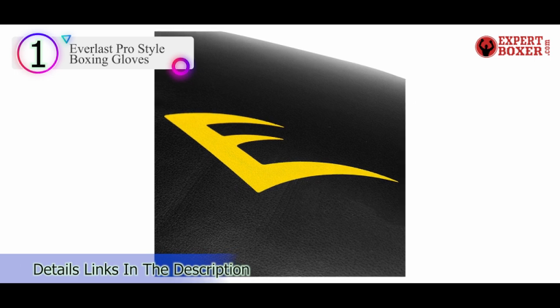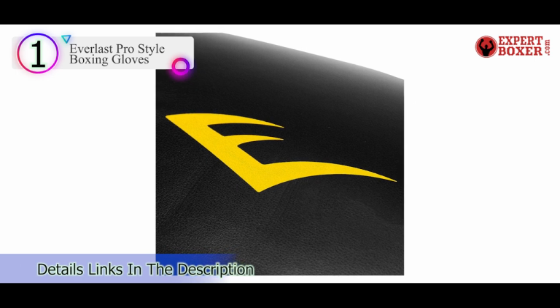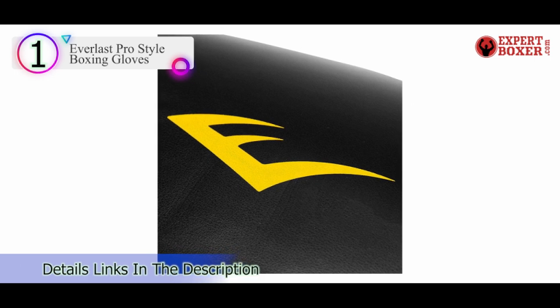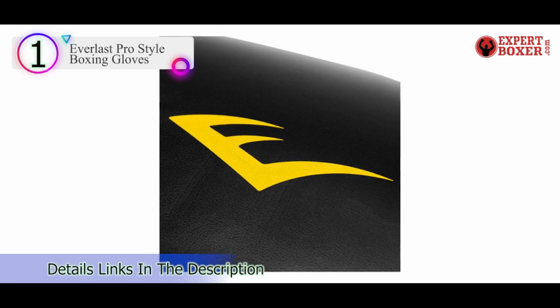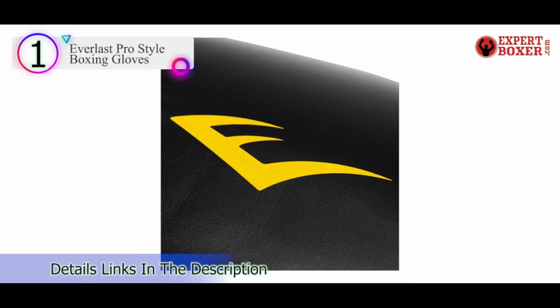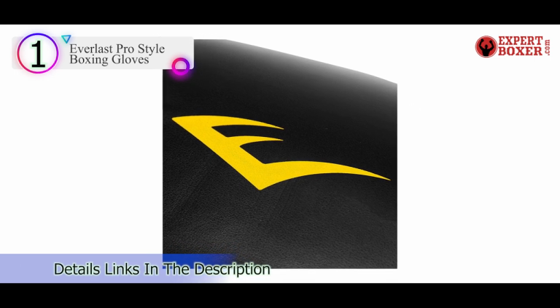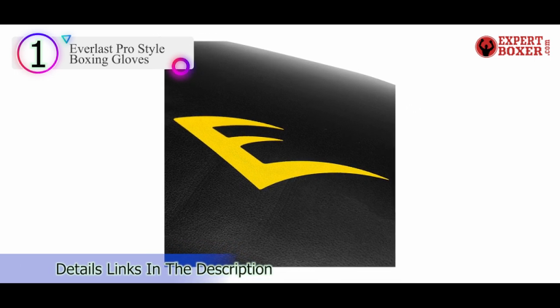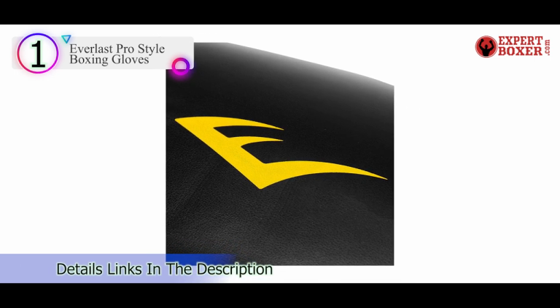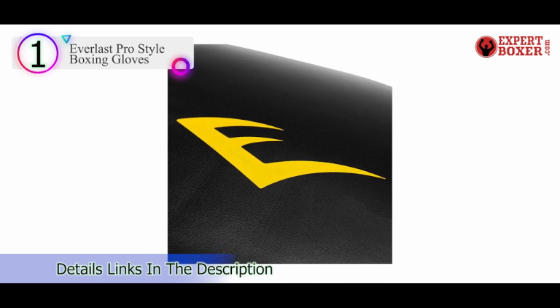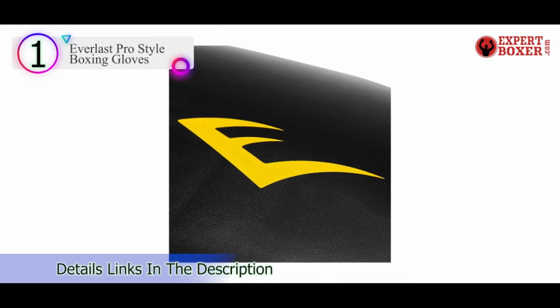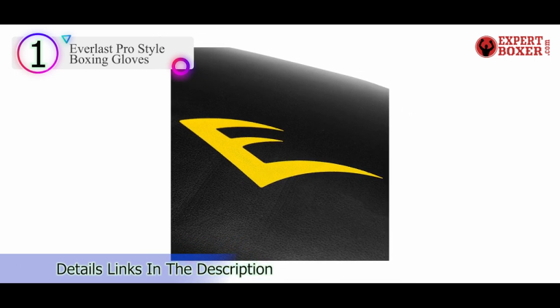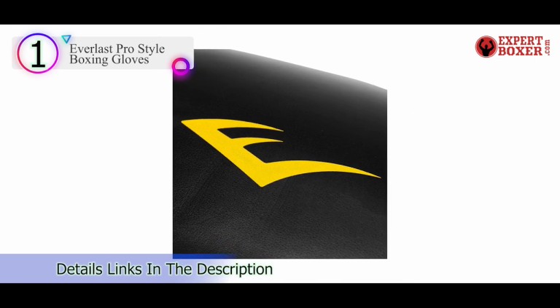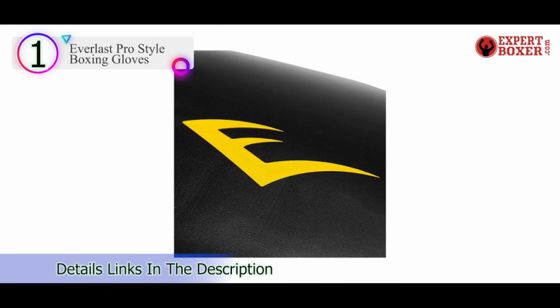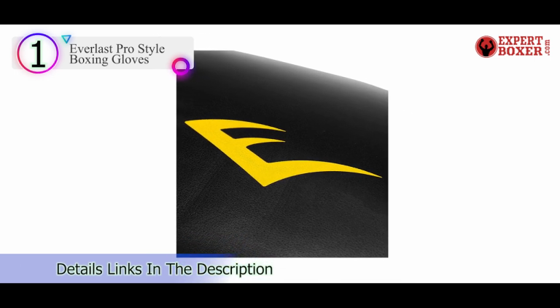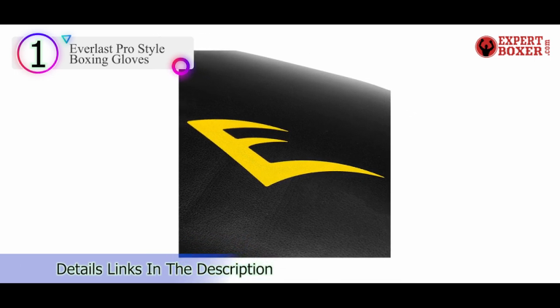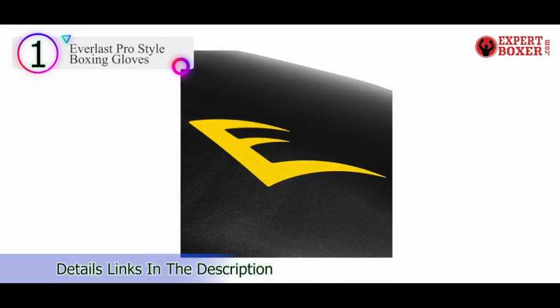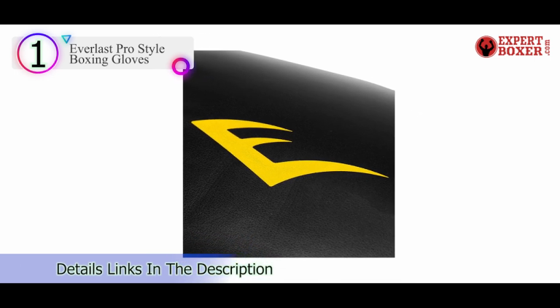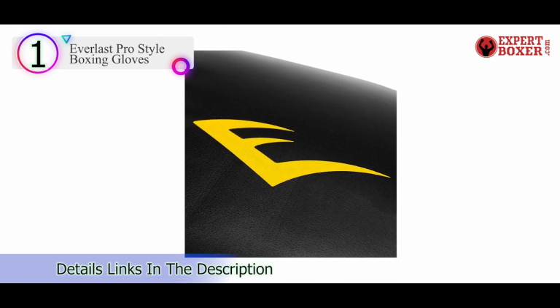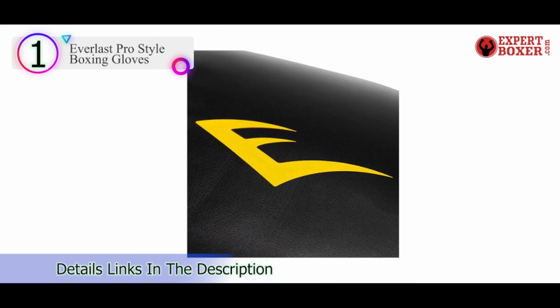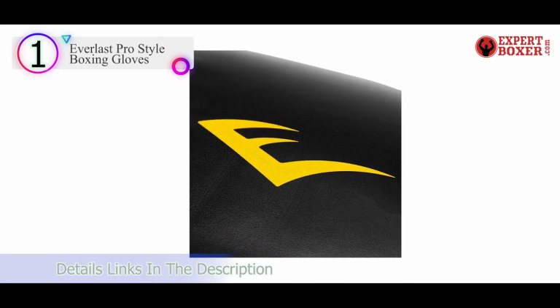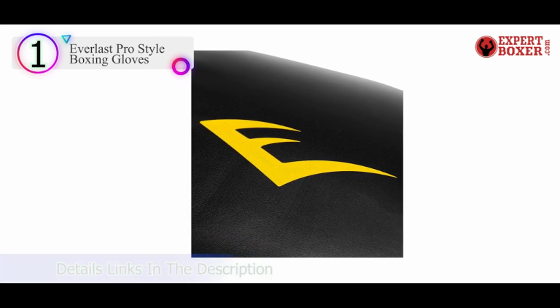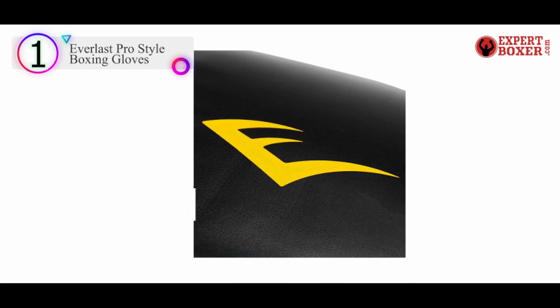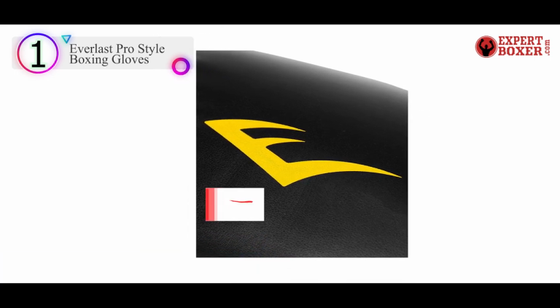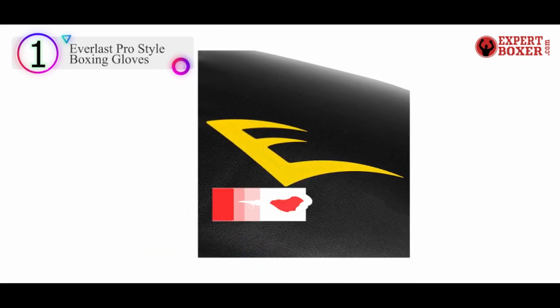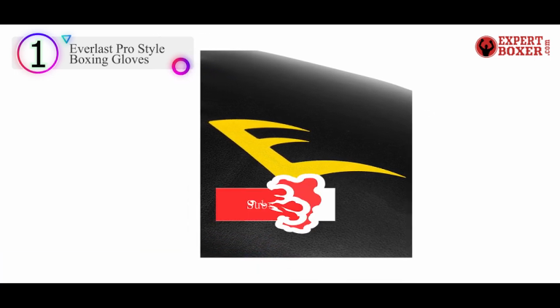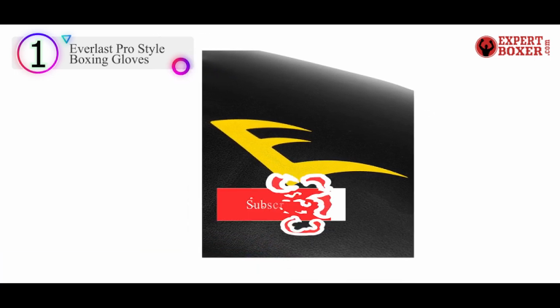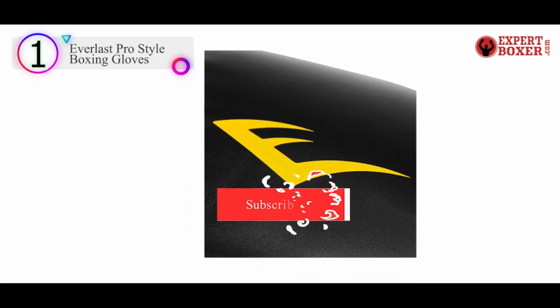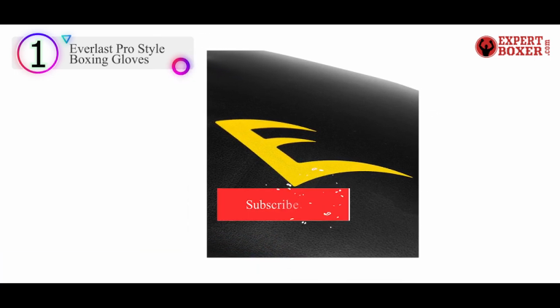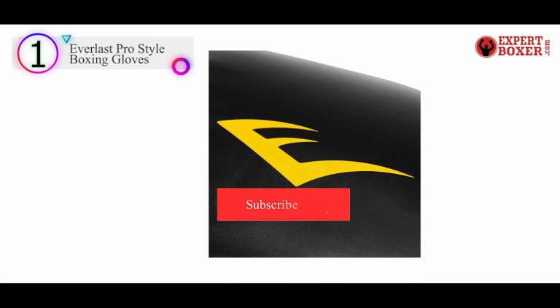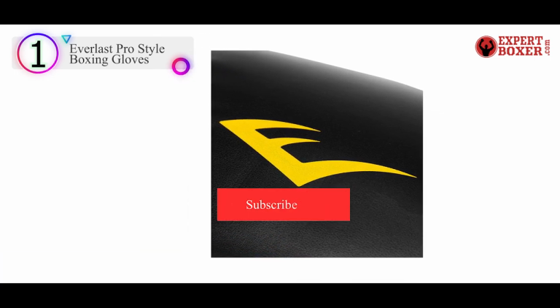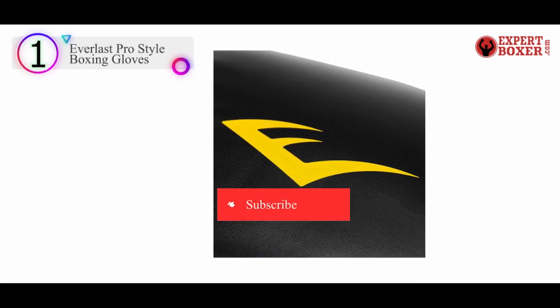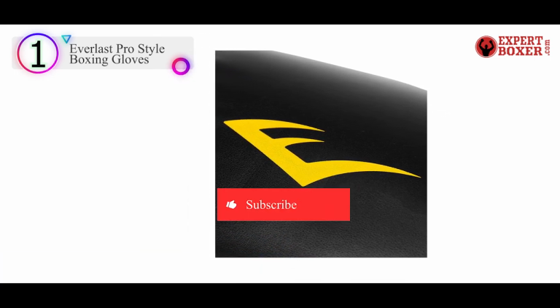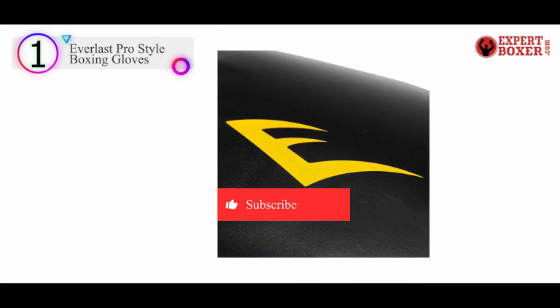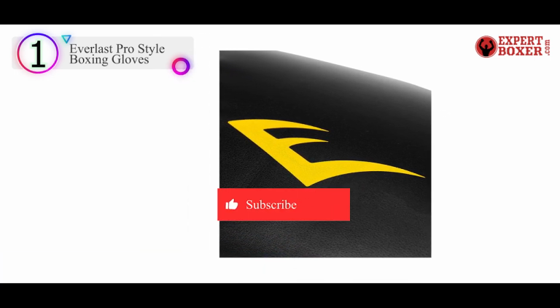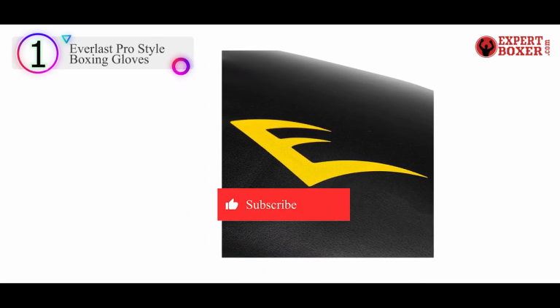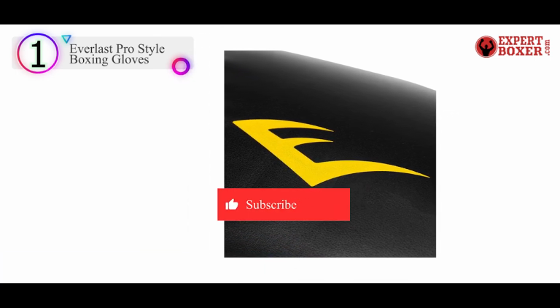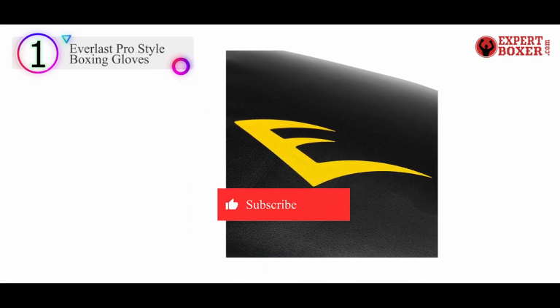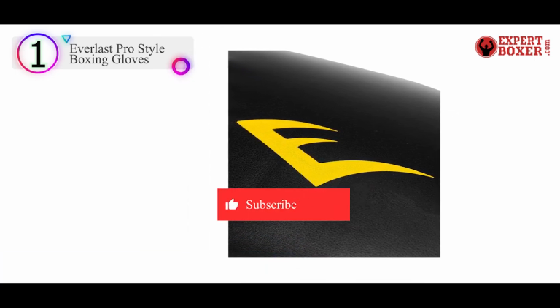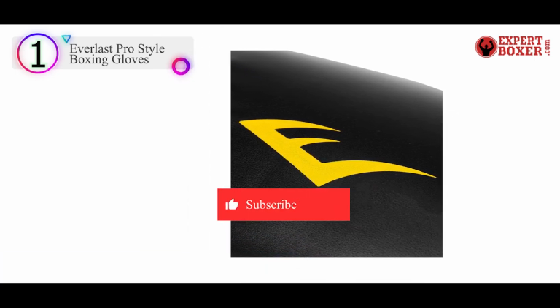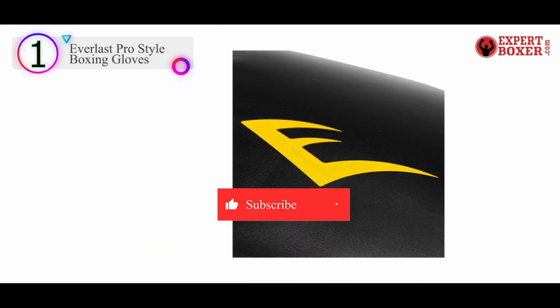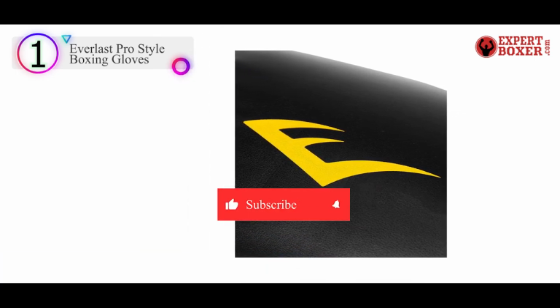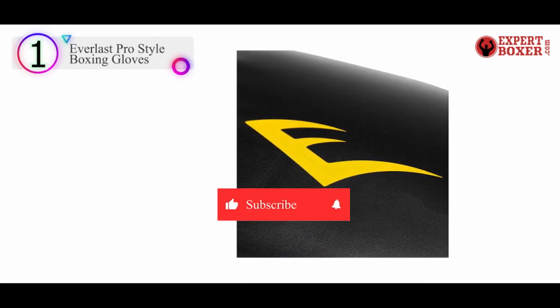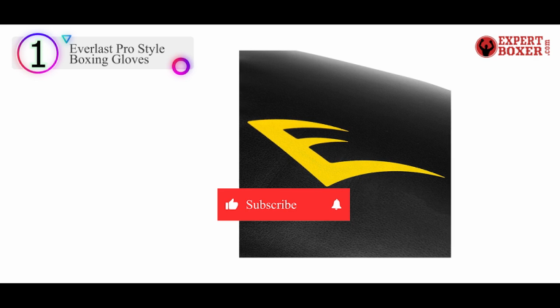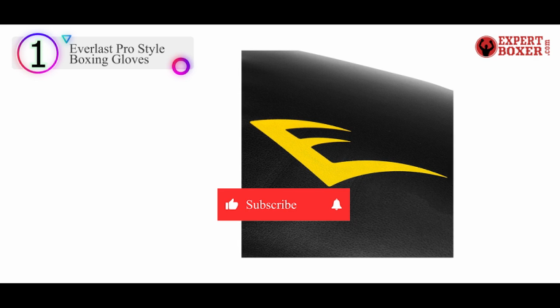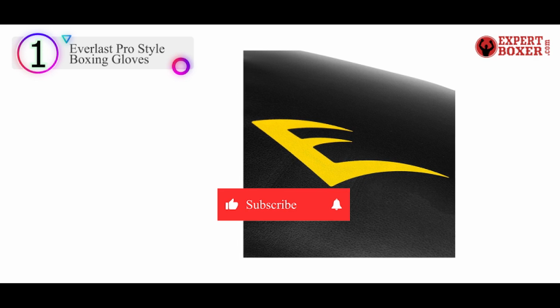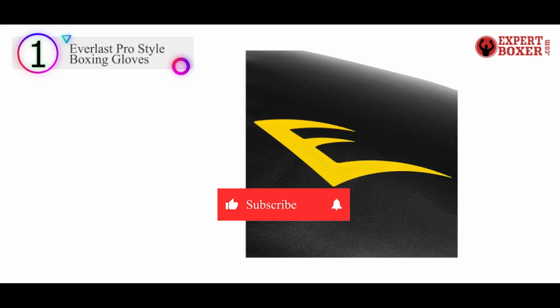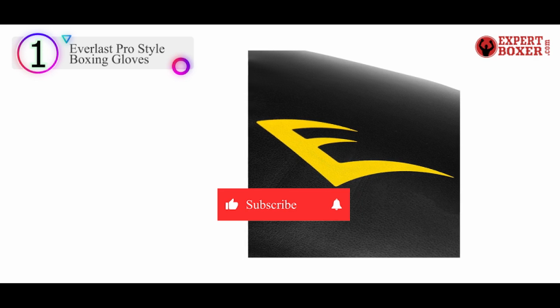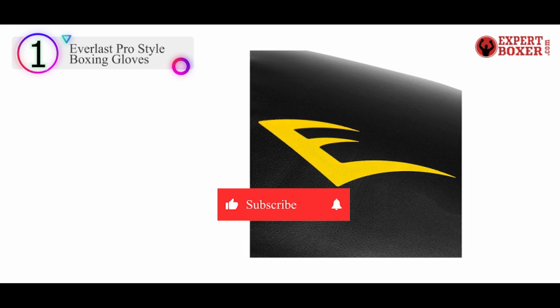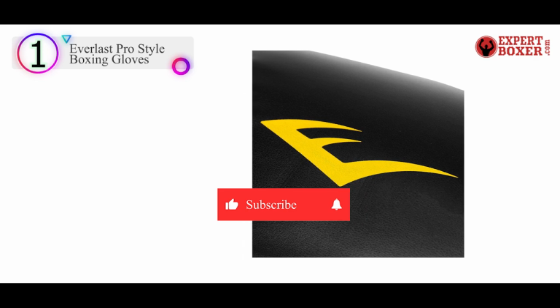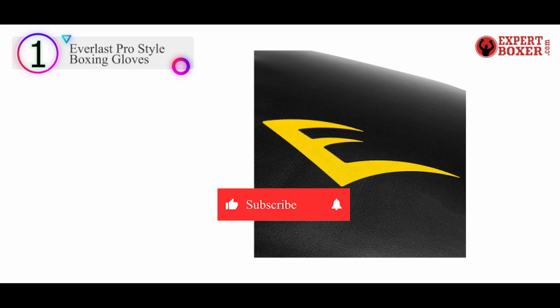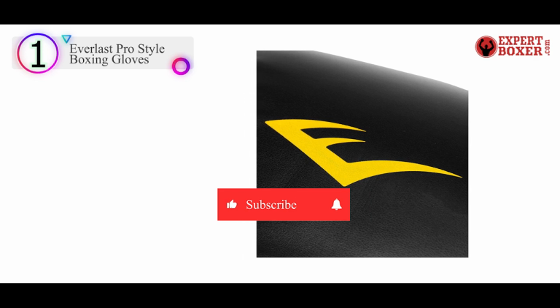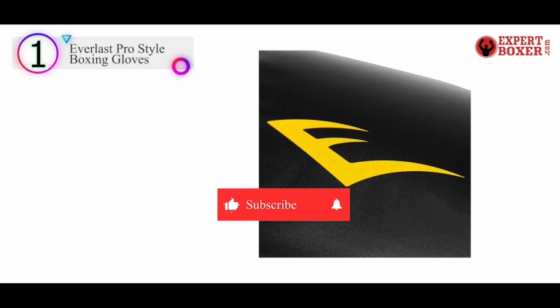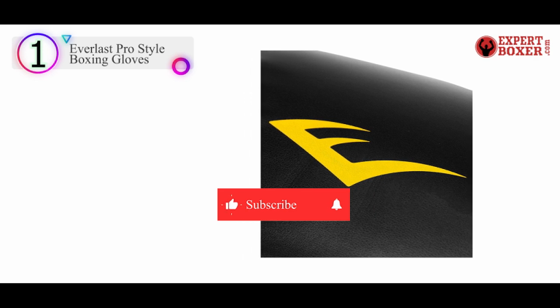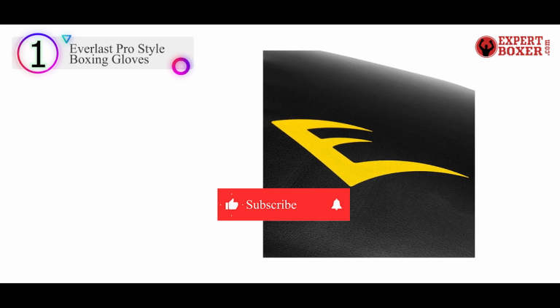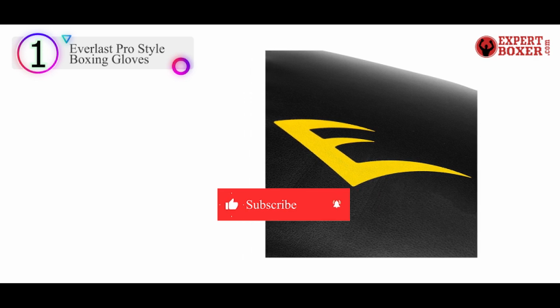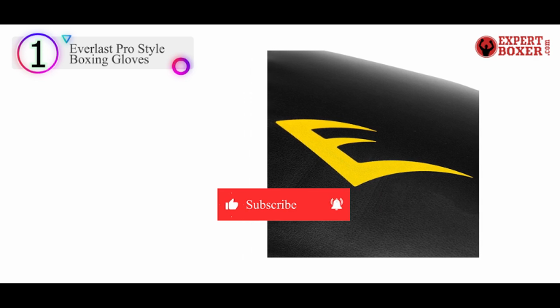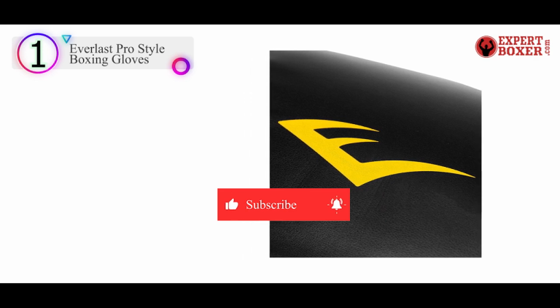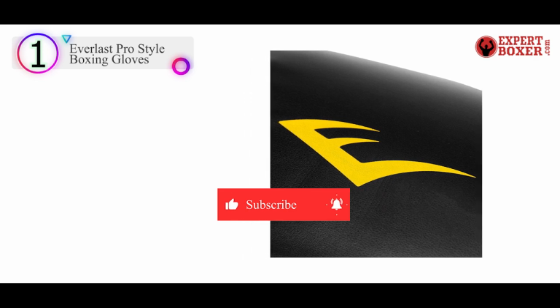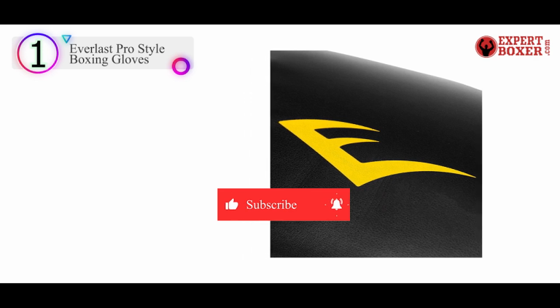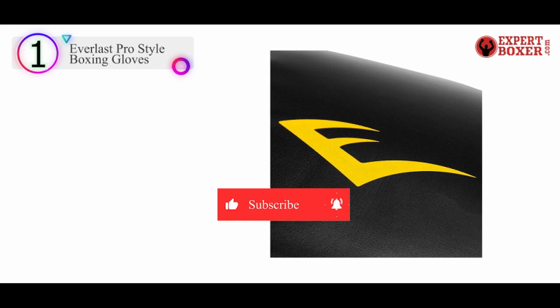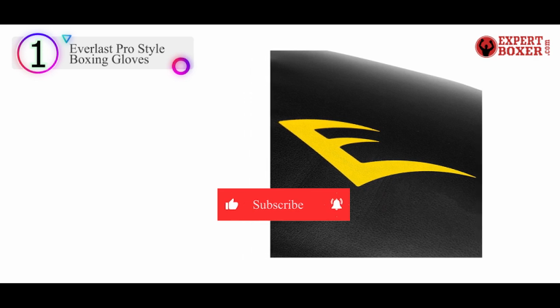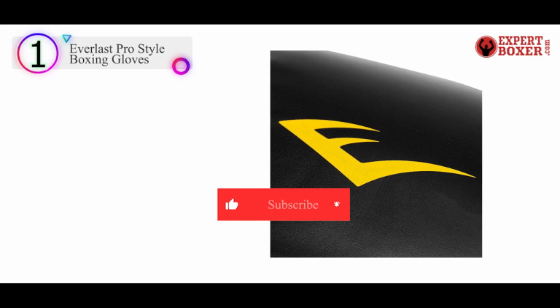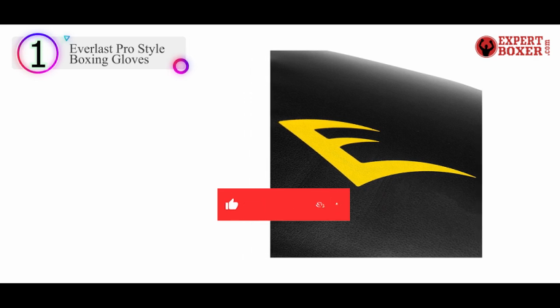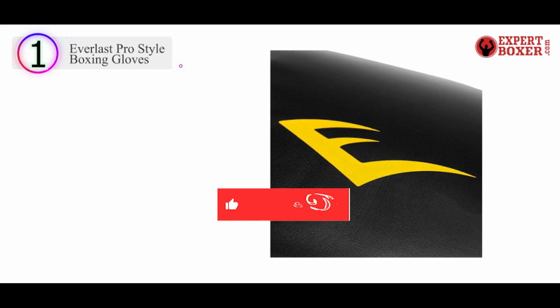Thanks for watching our full video. Don't forget to subscribe to our channel and check the links in the description below.